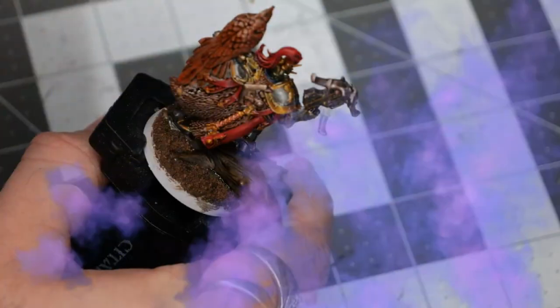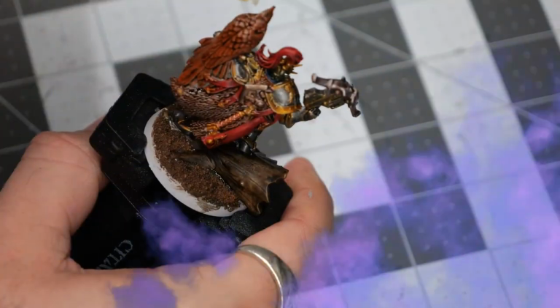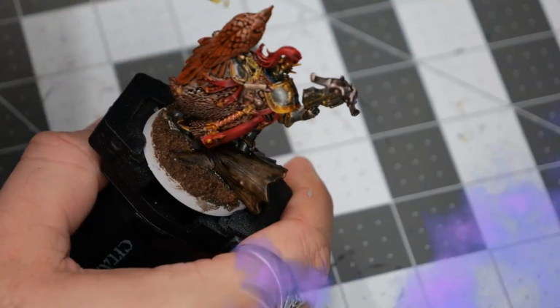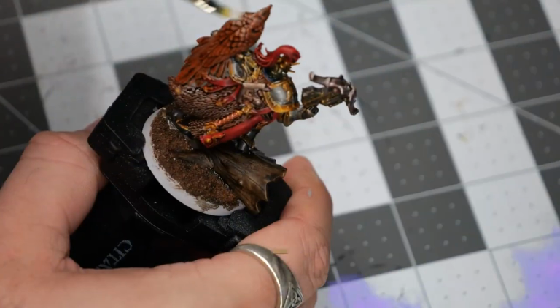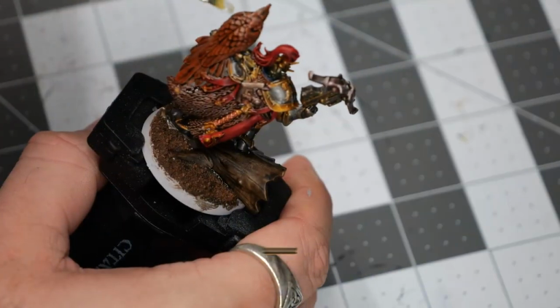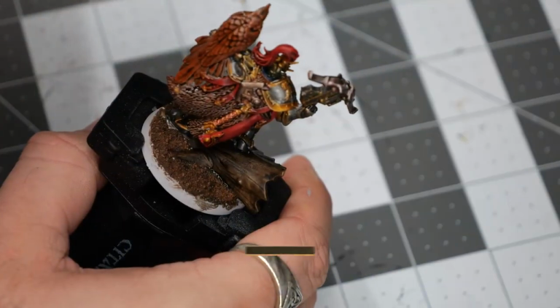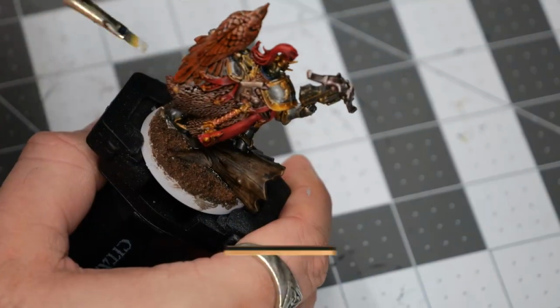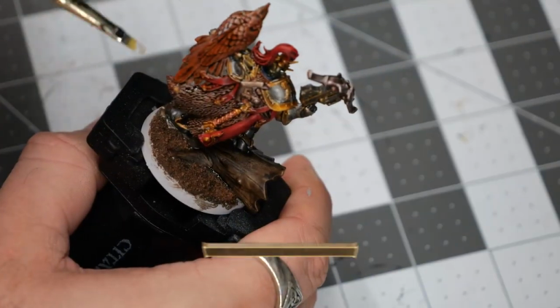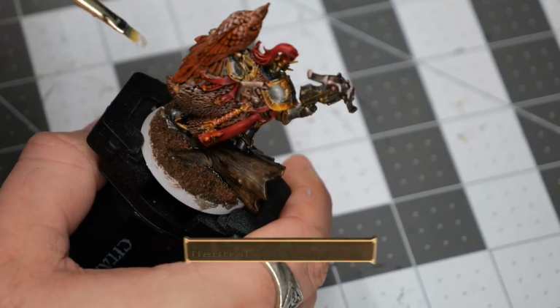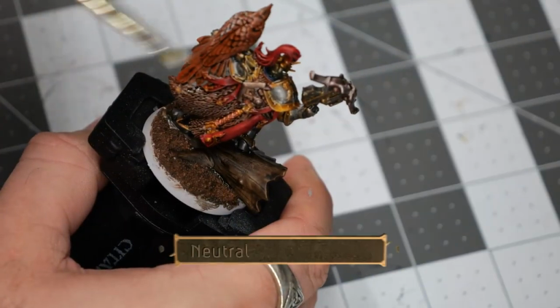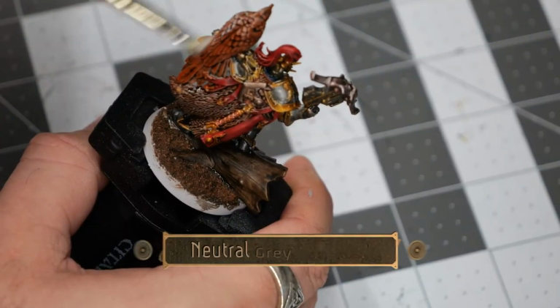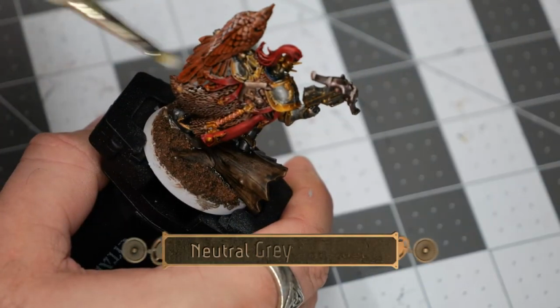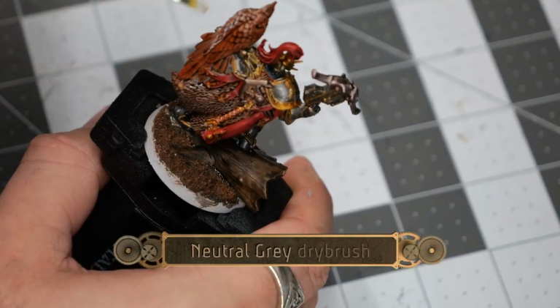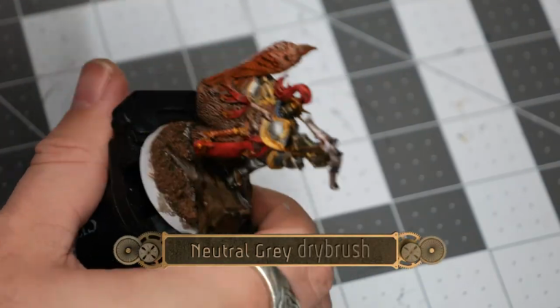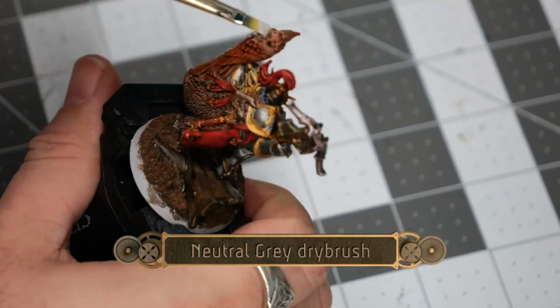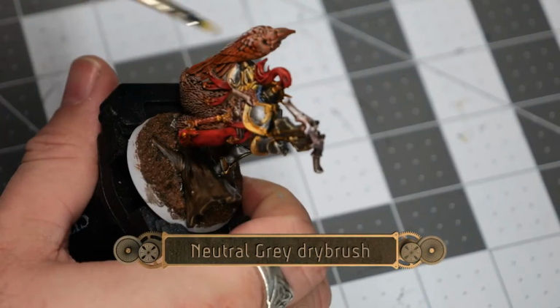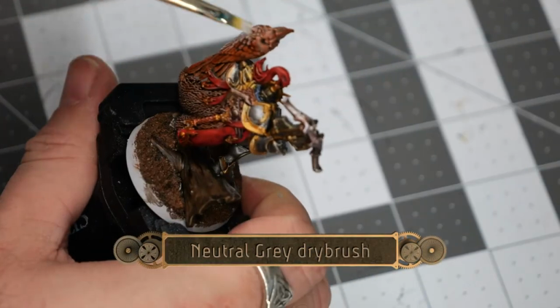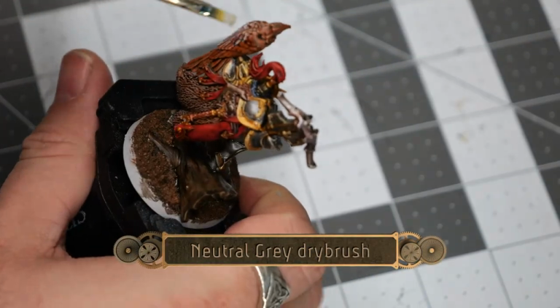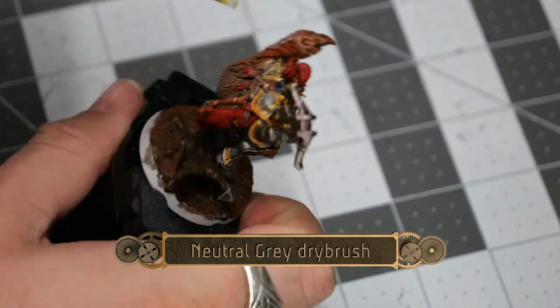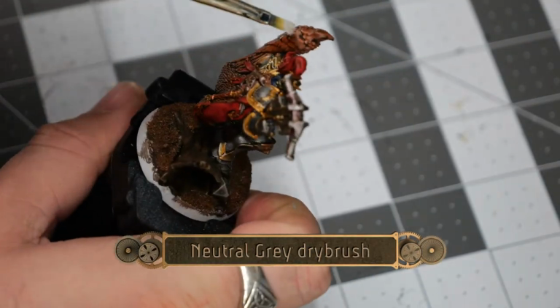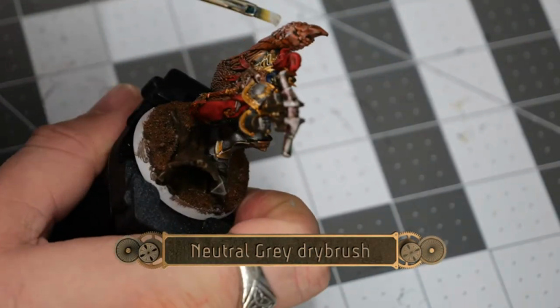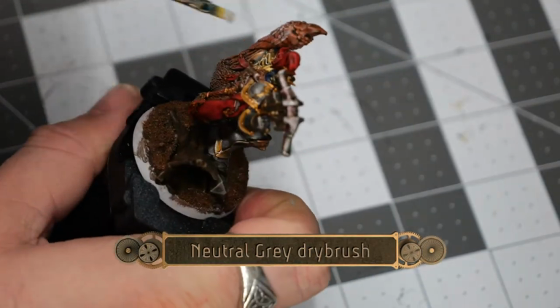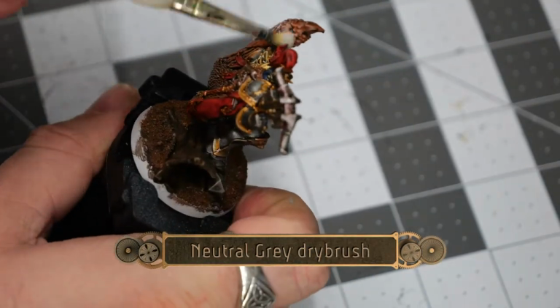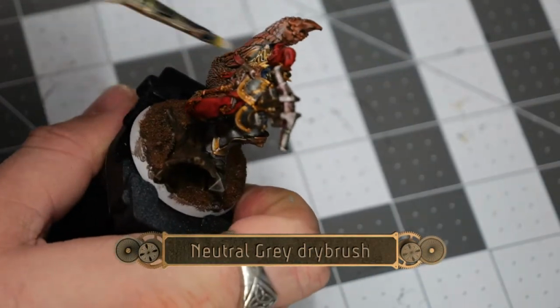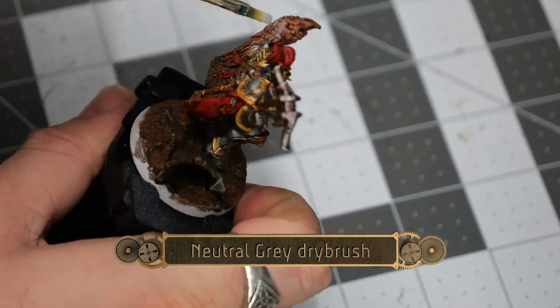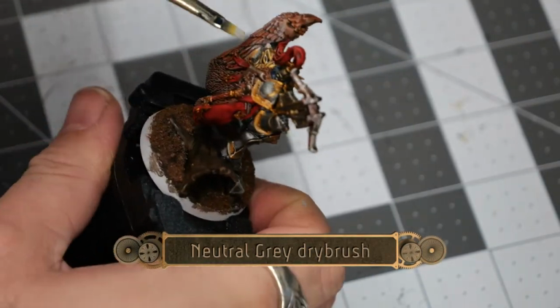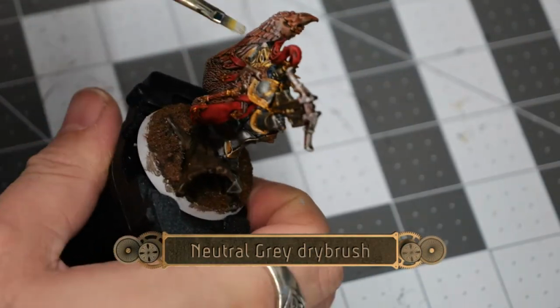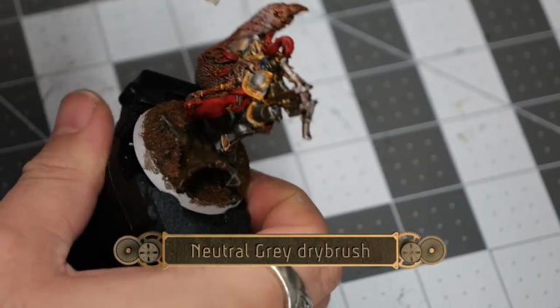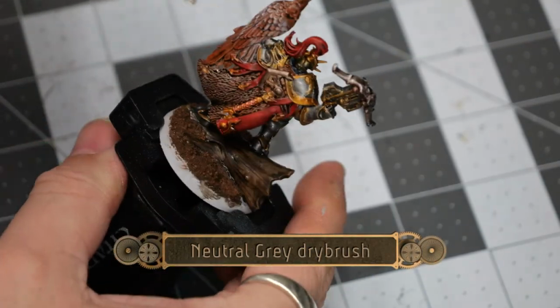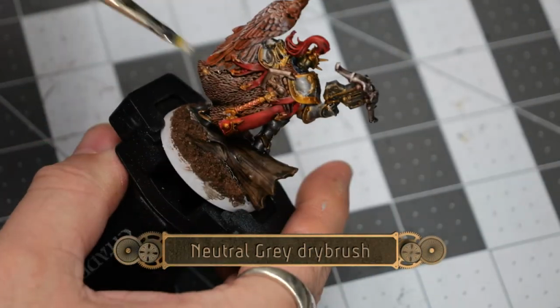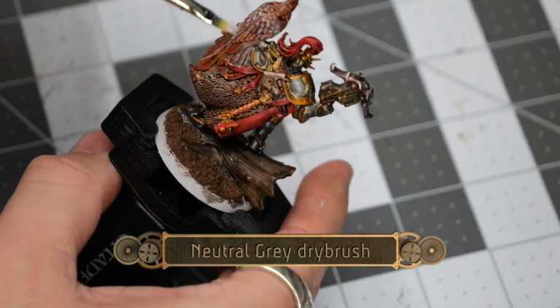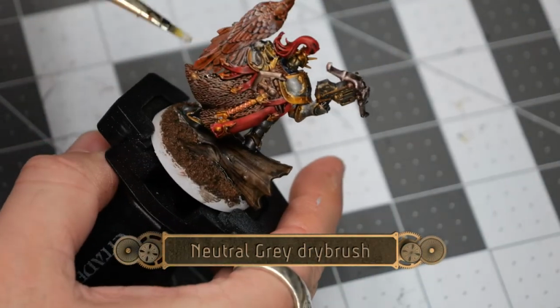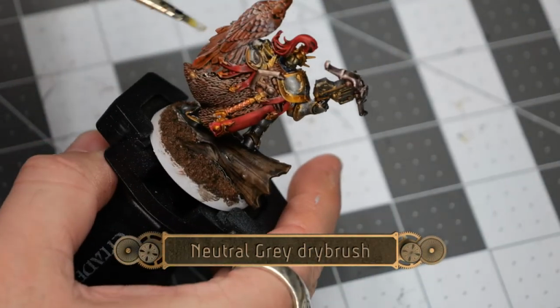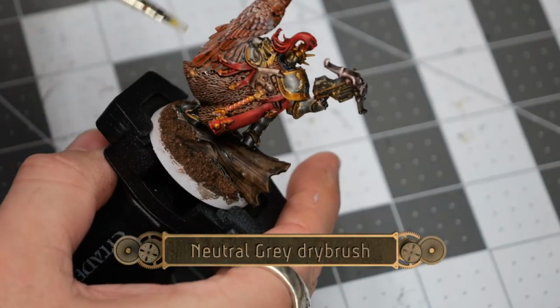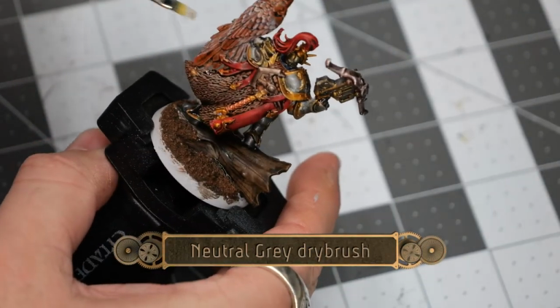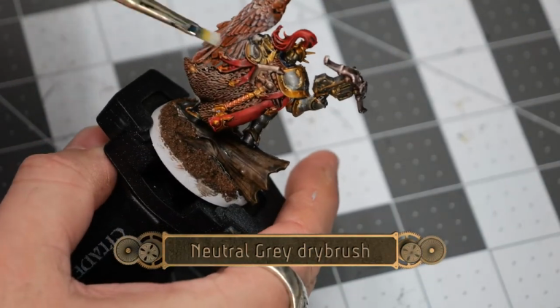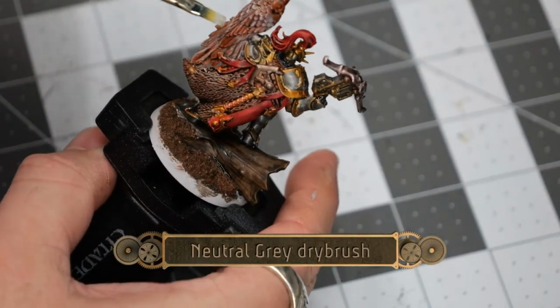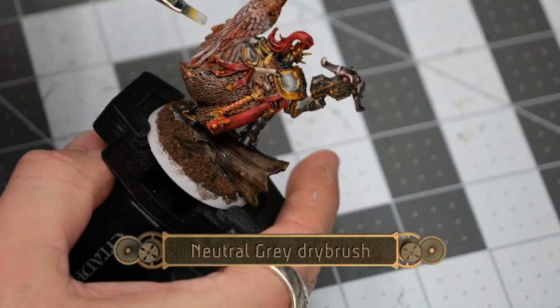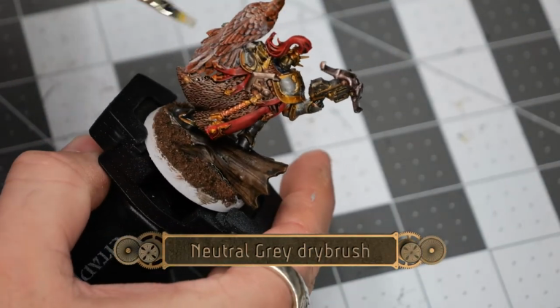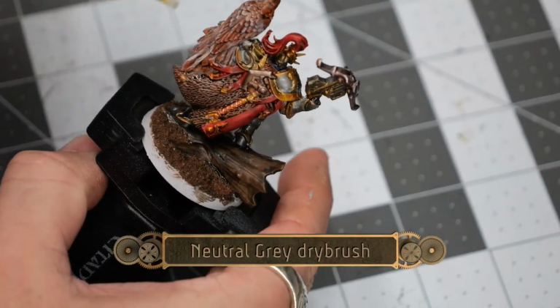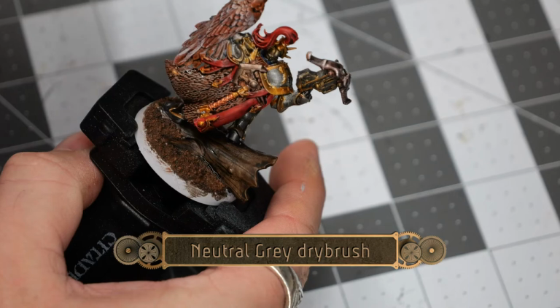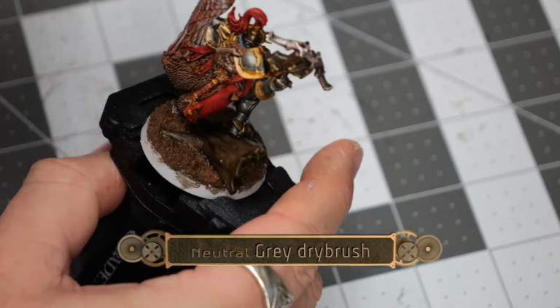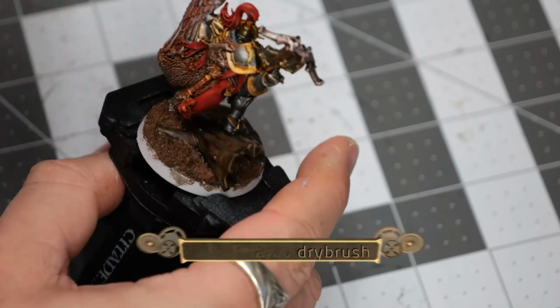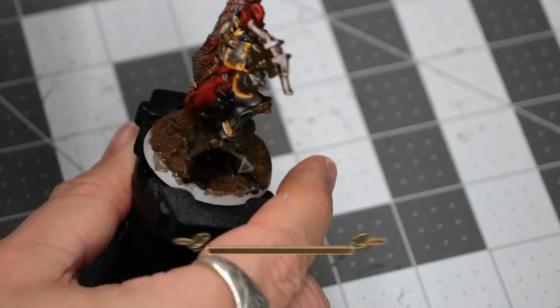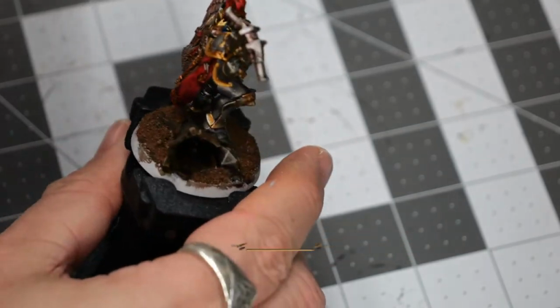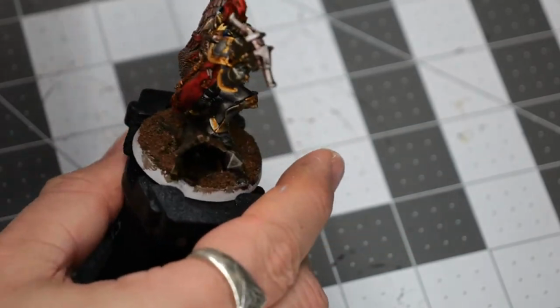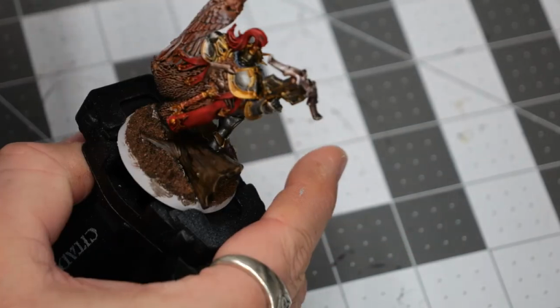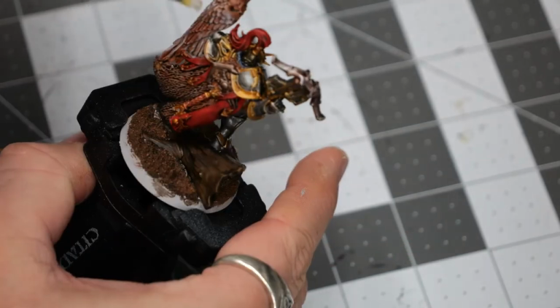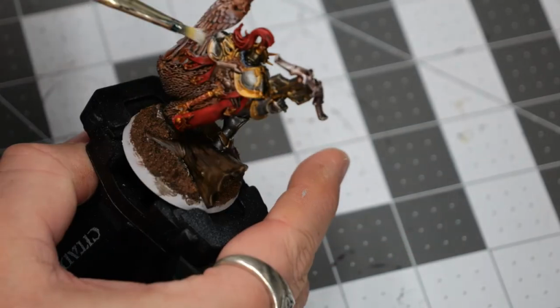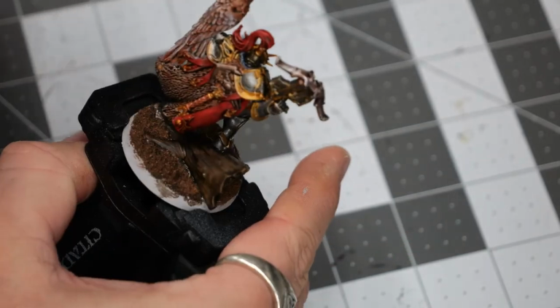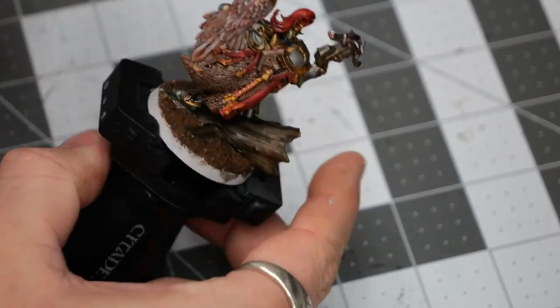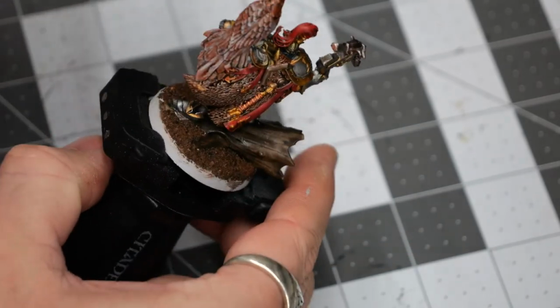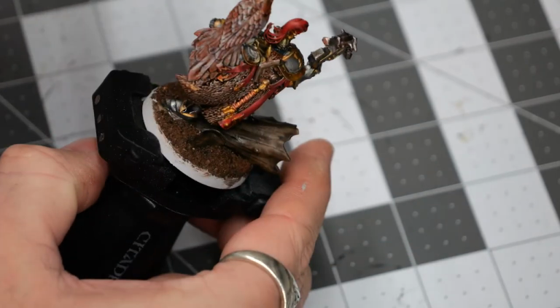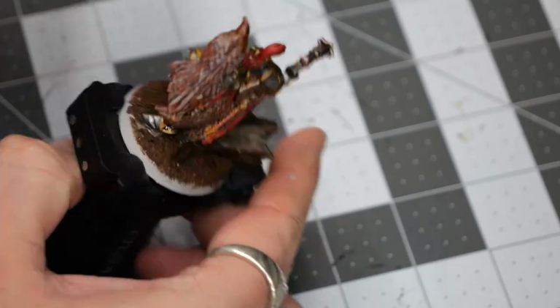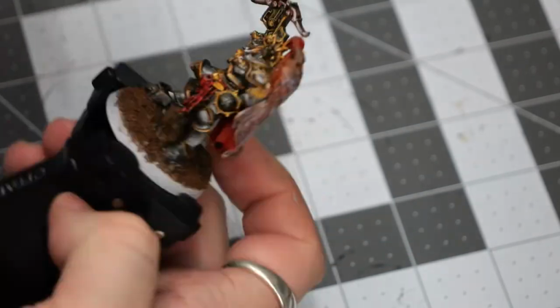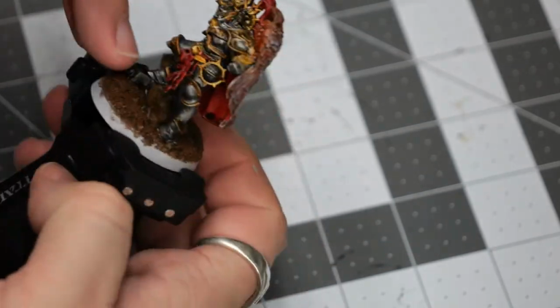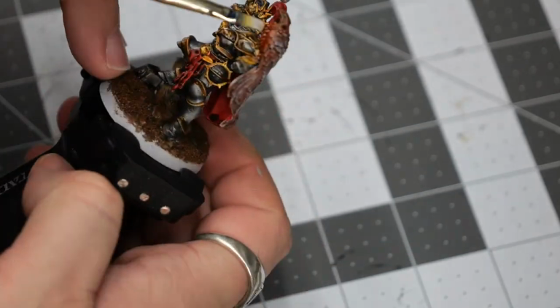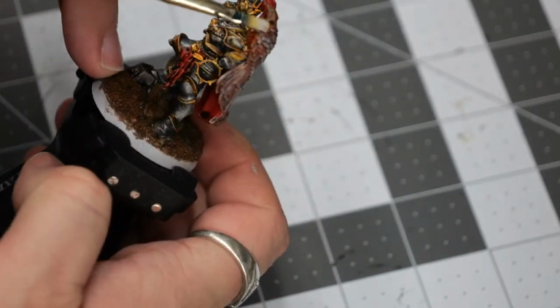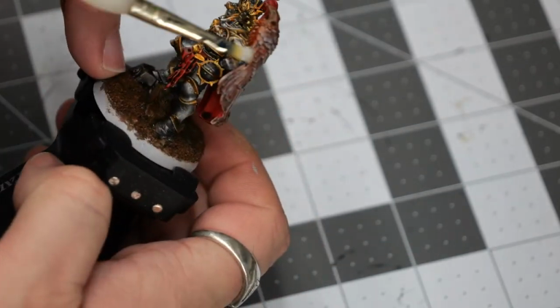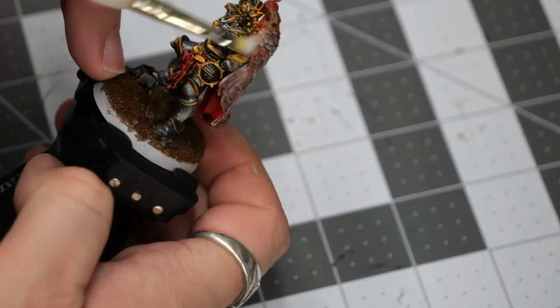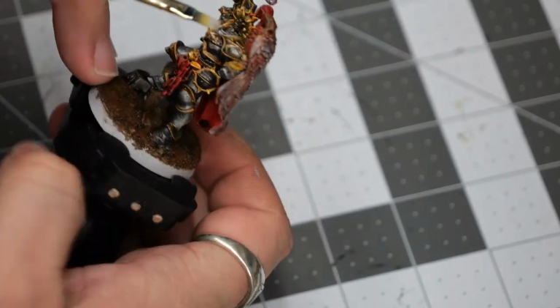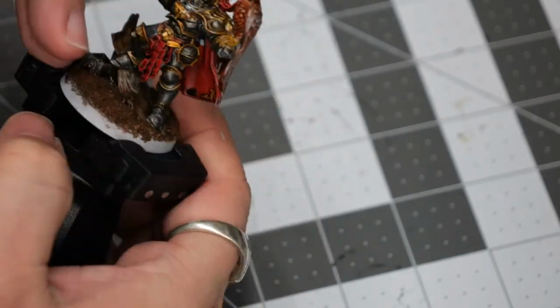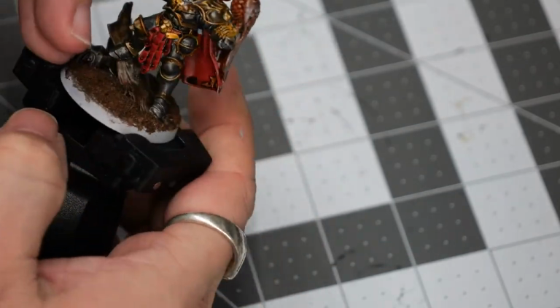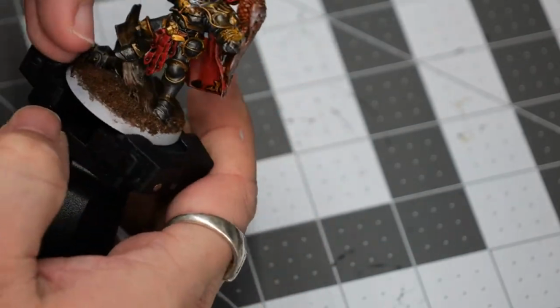And we'll finish everything off with a light dry brushing of neutral gray on the back of the eagle.